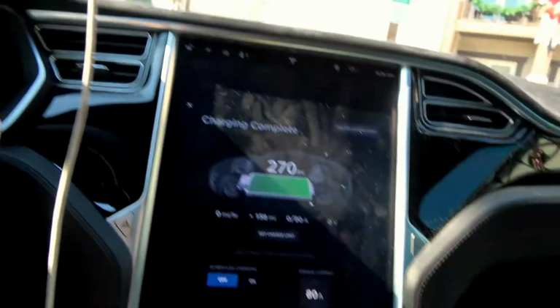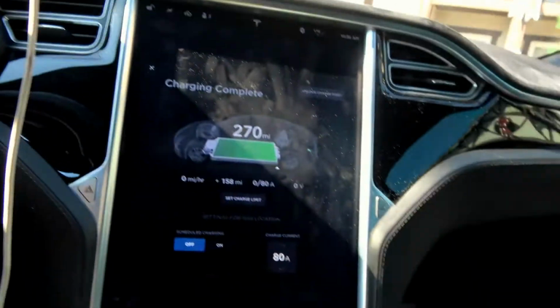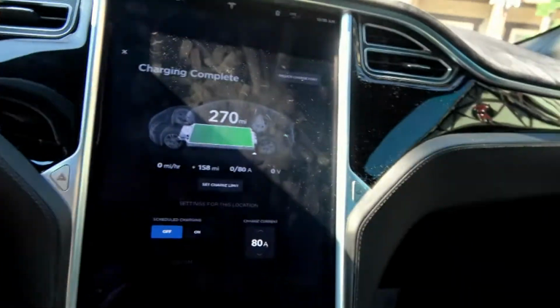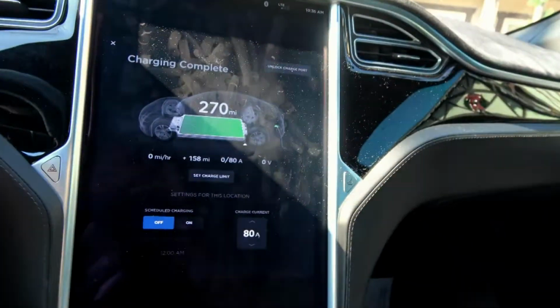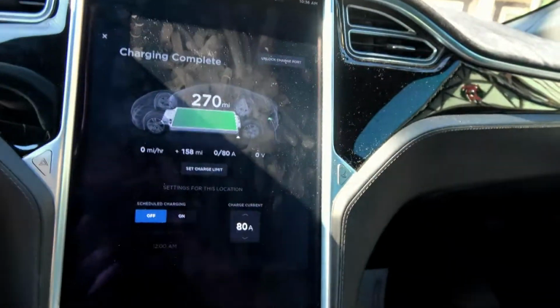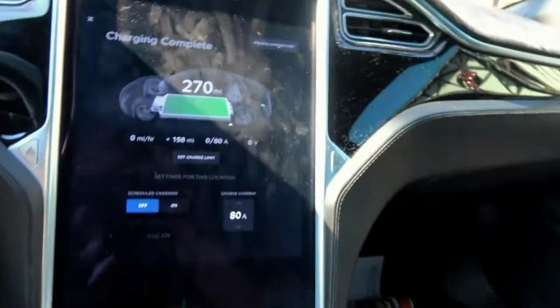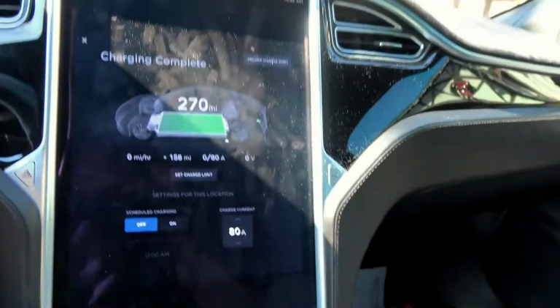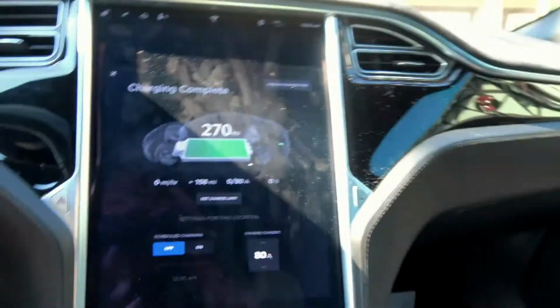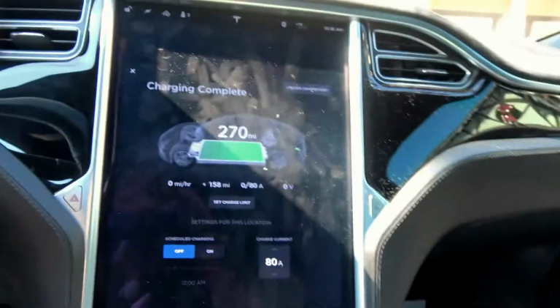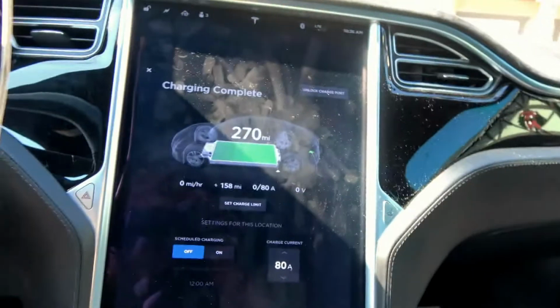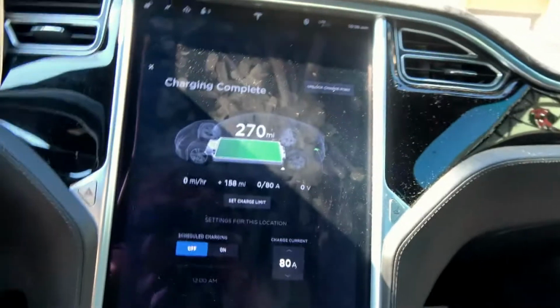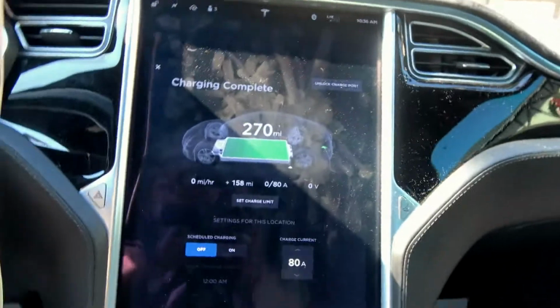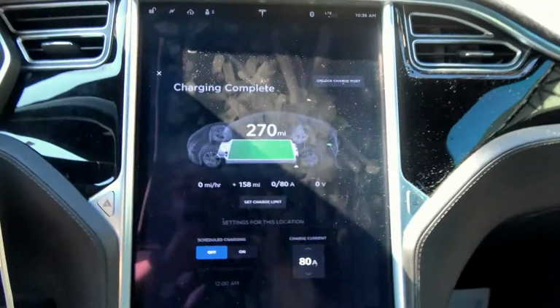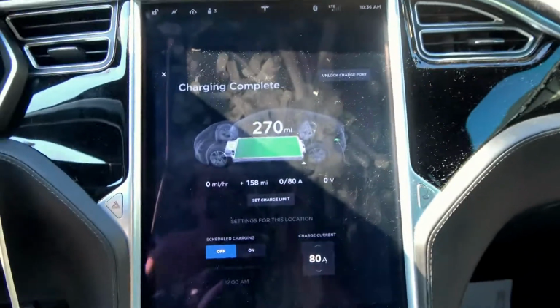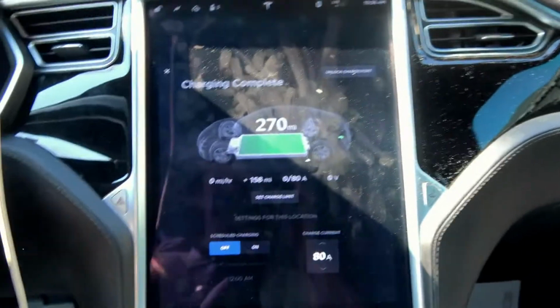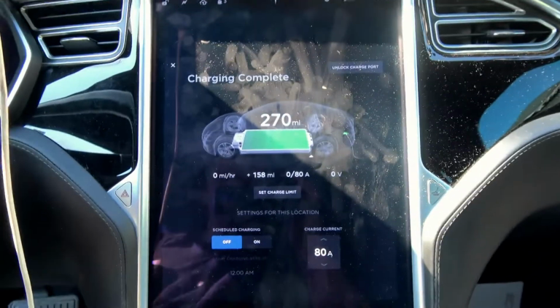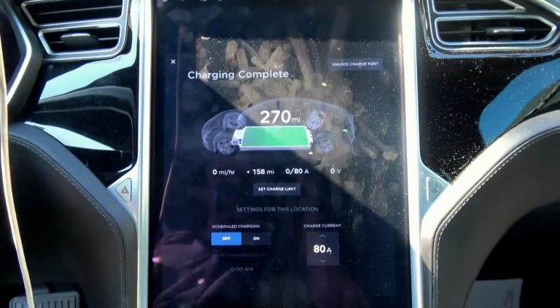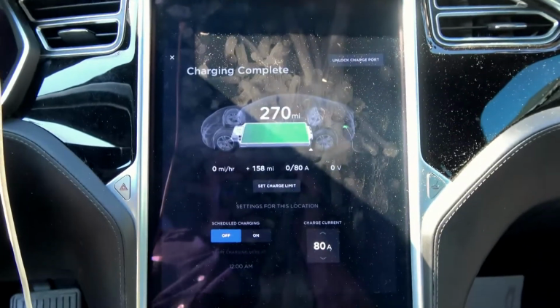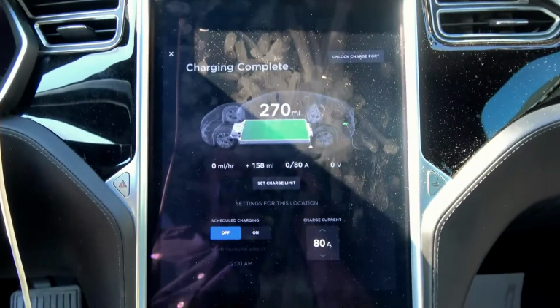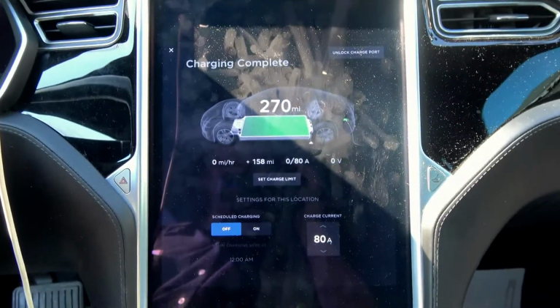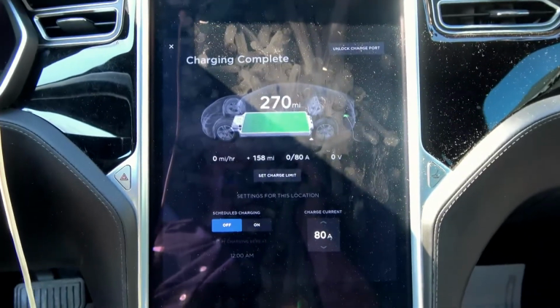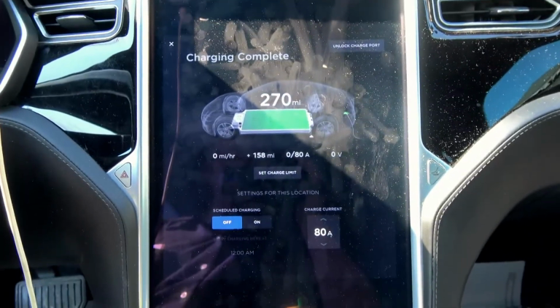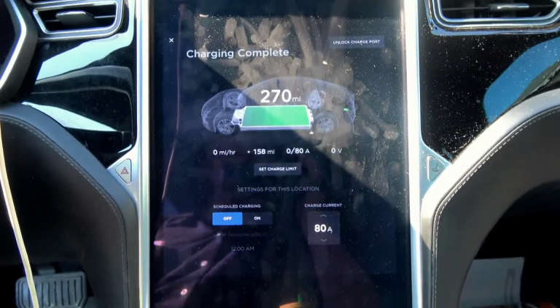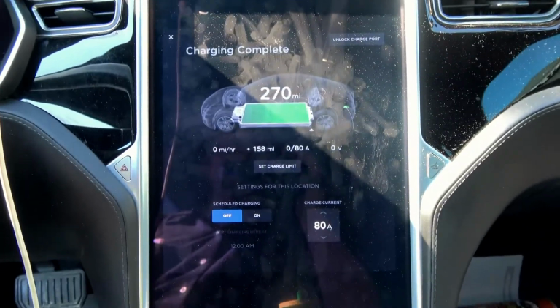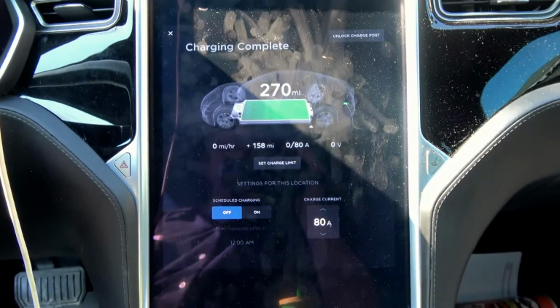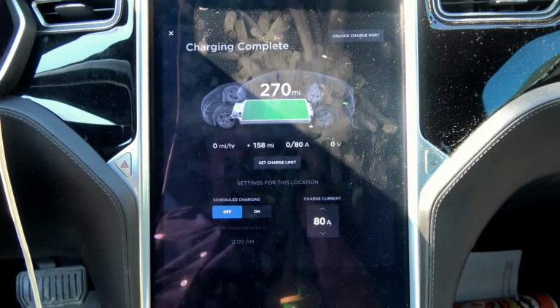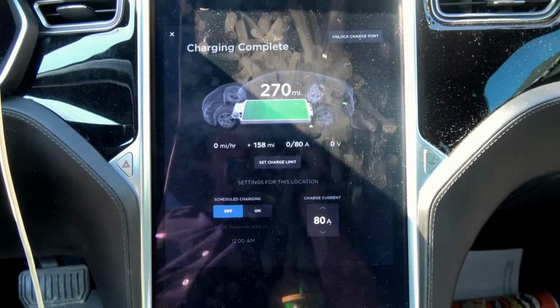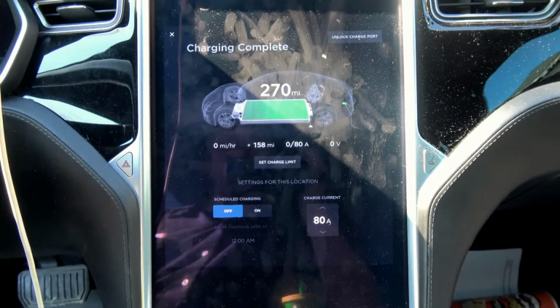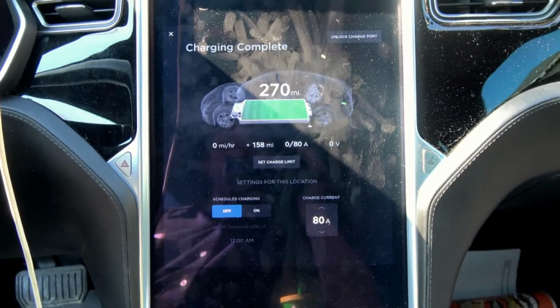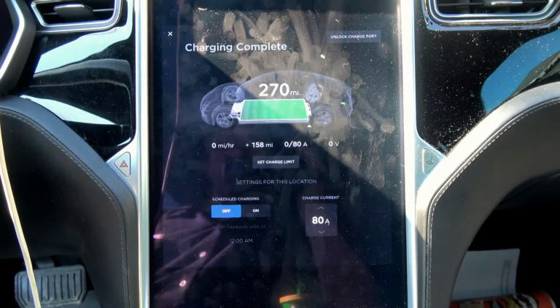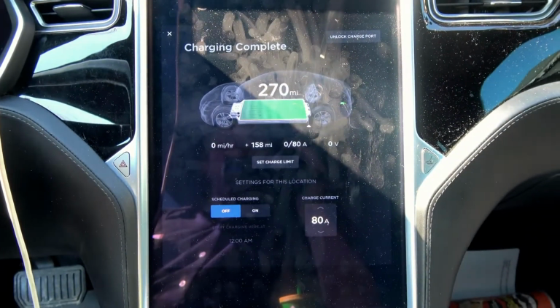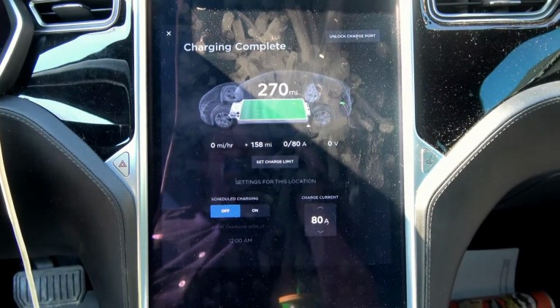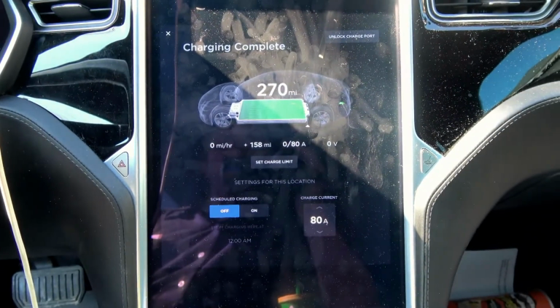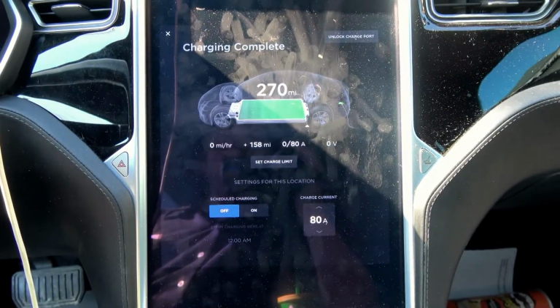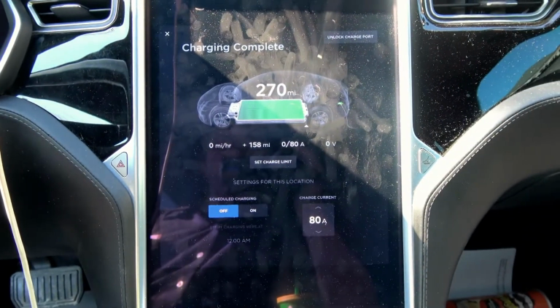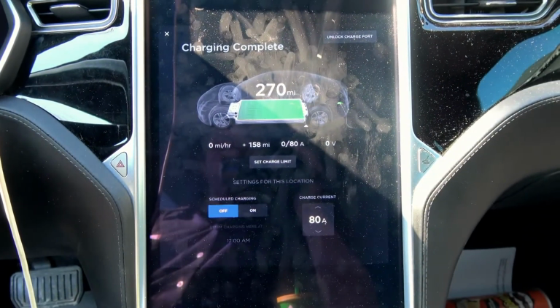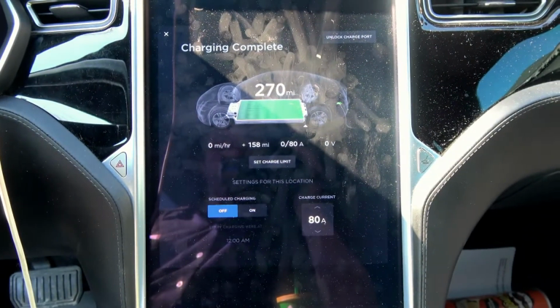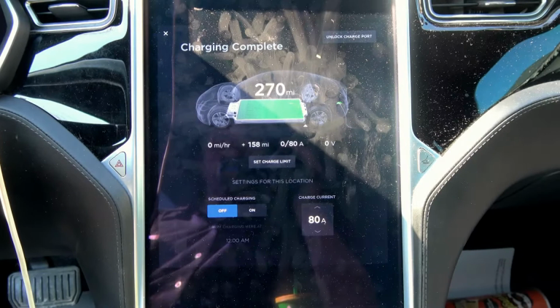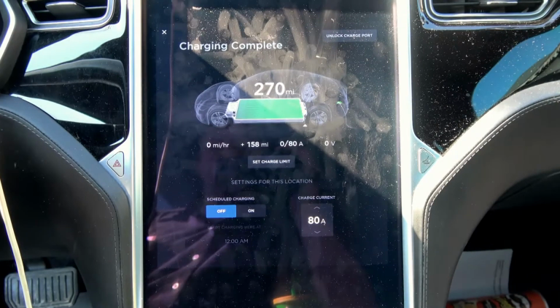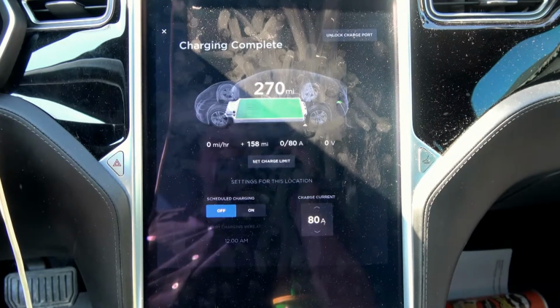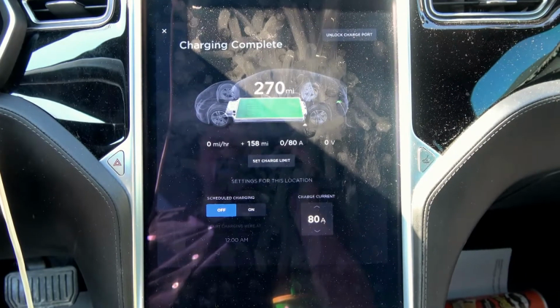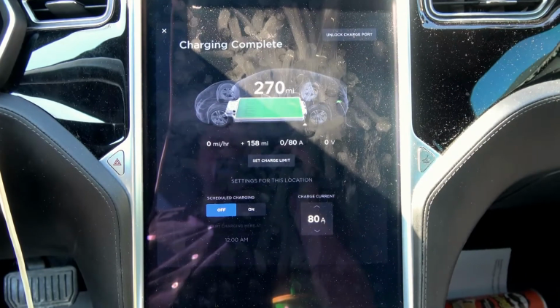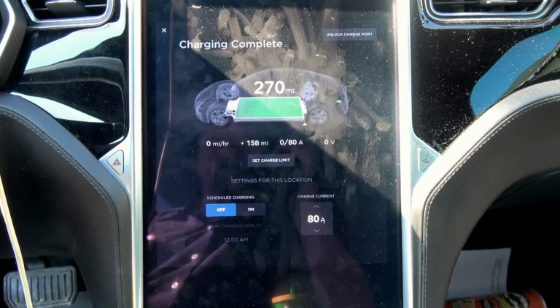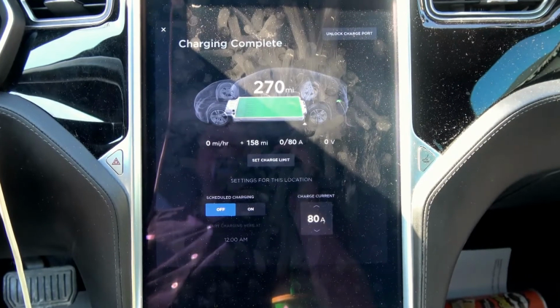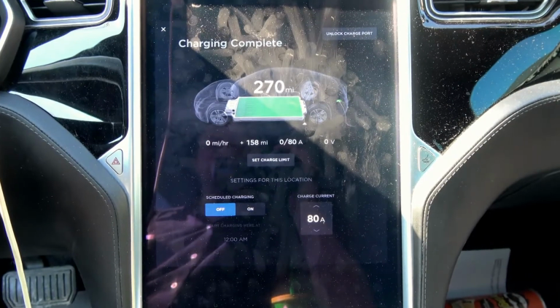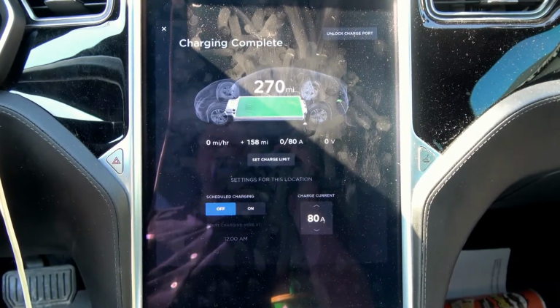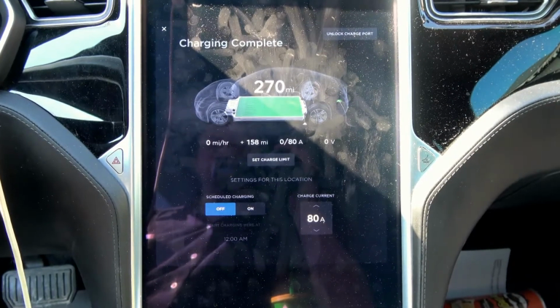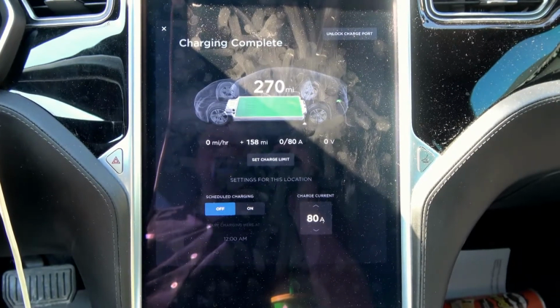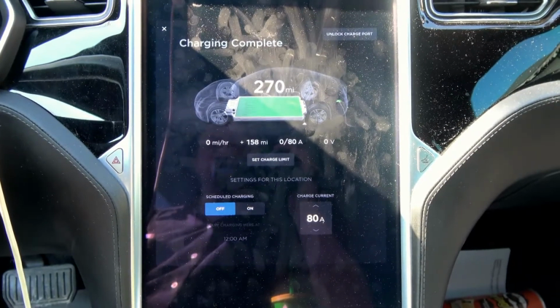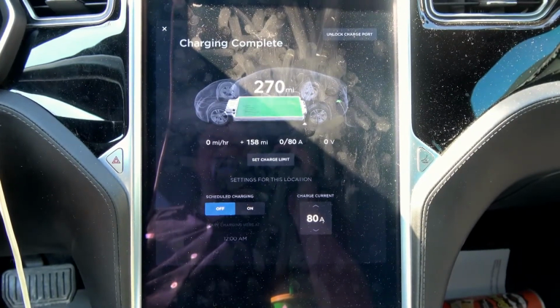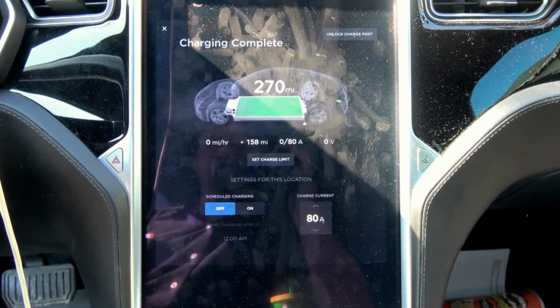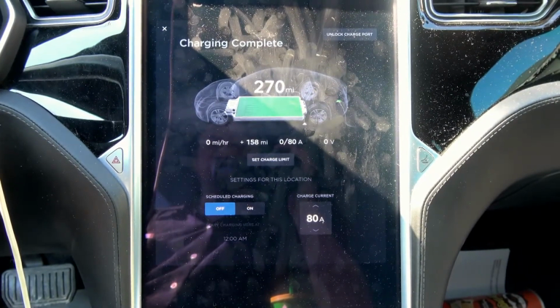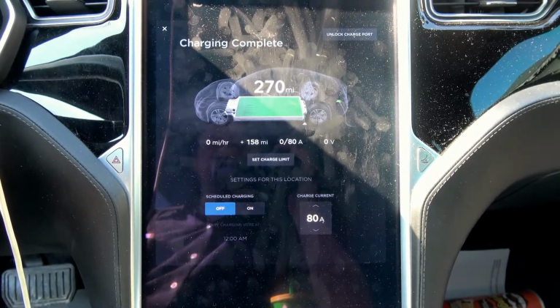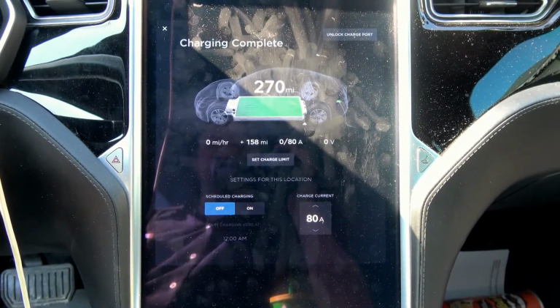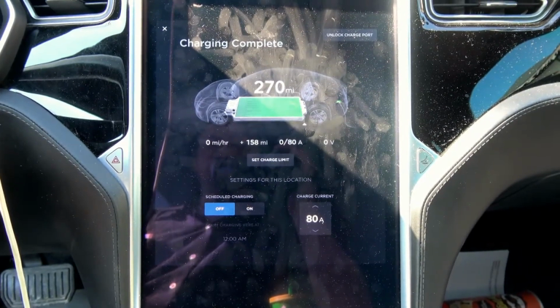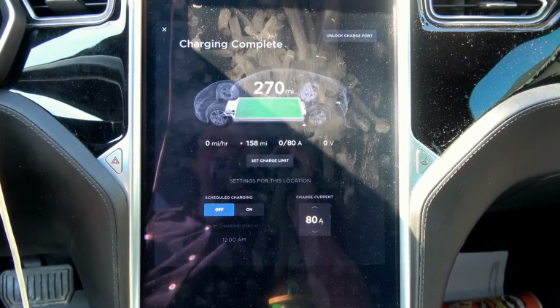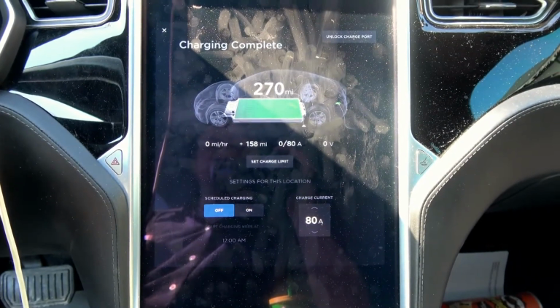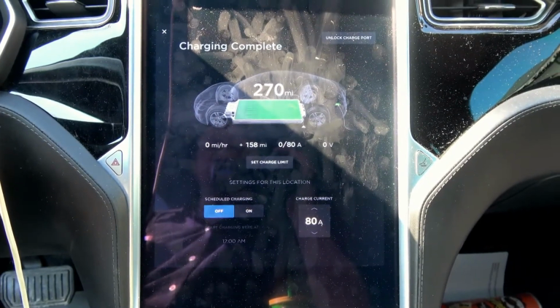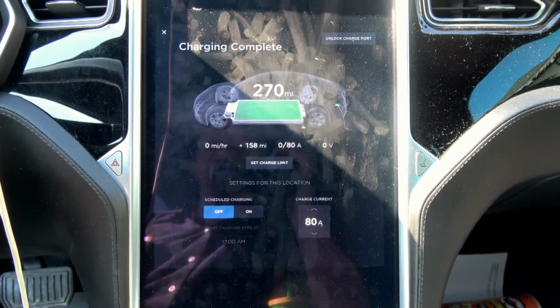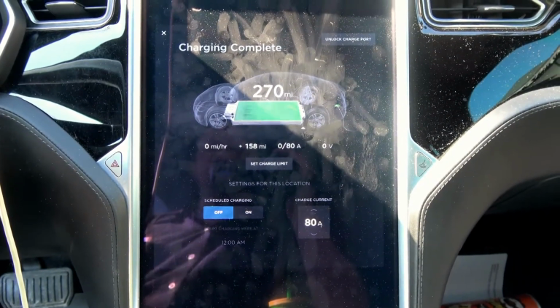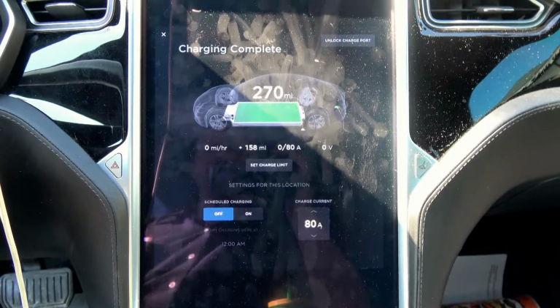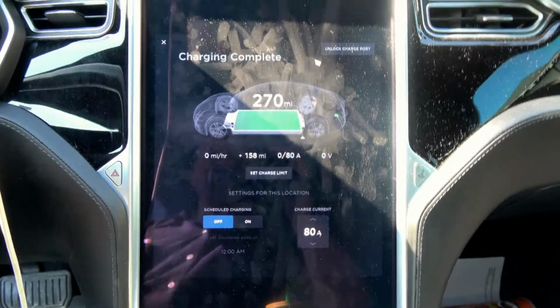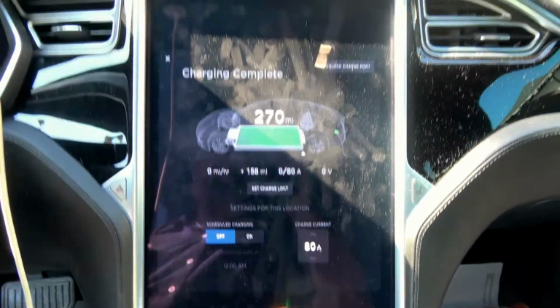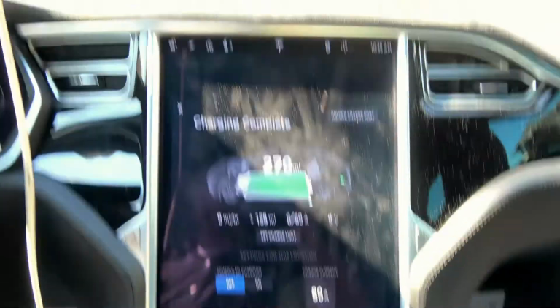The car has charged to 270 rated miles. We added 158 miles overnight.